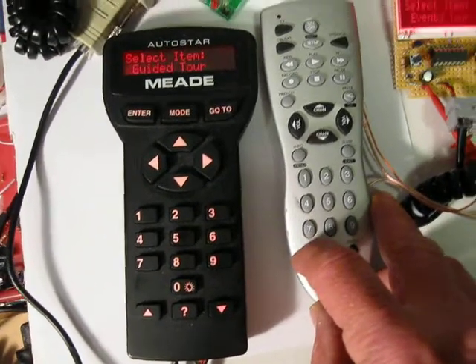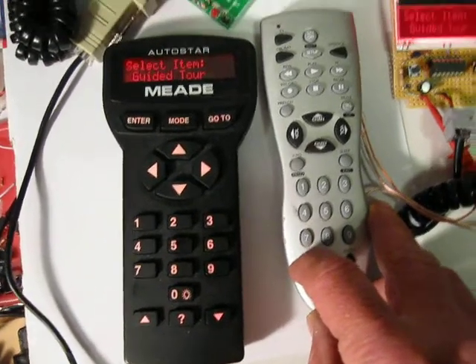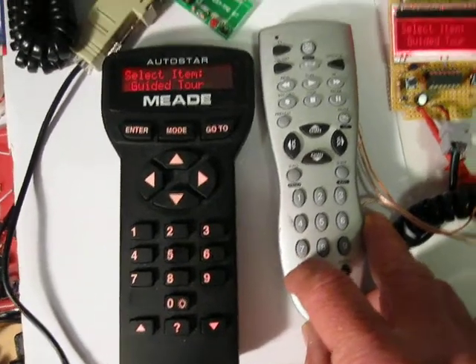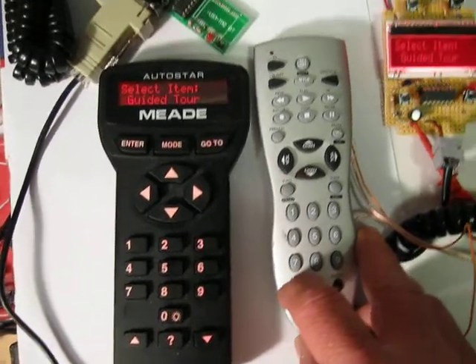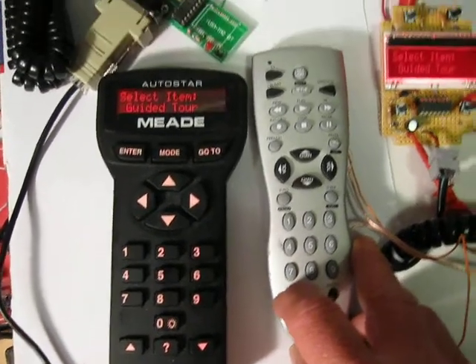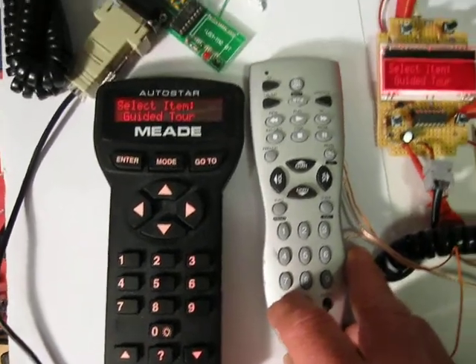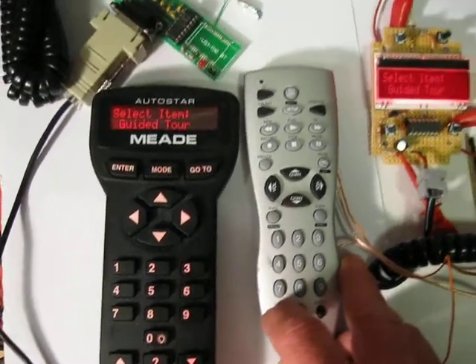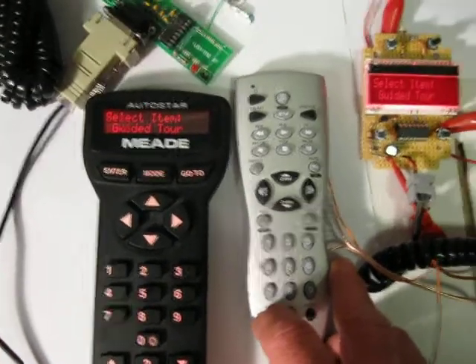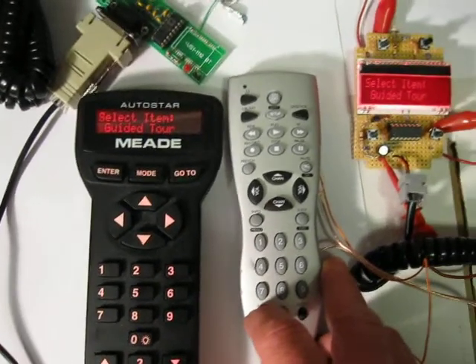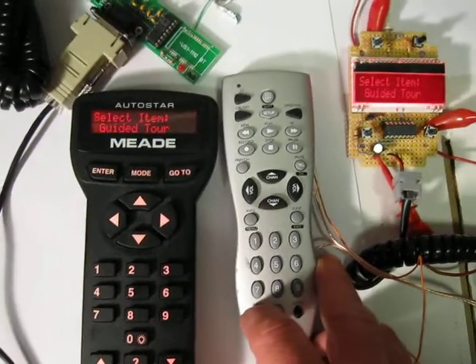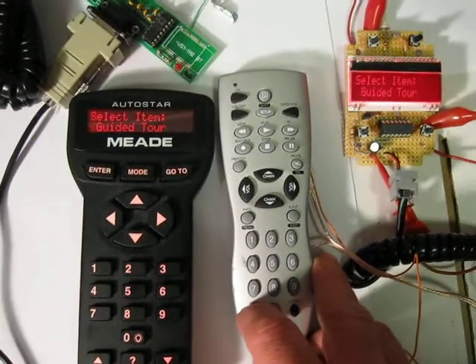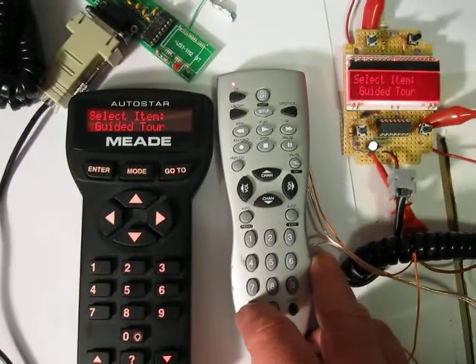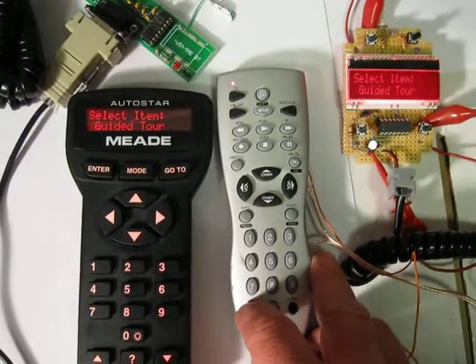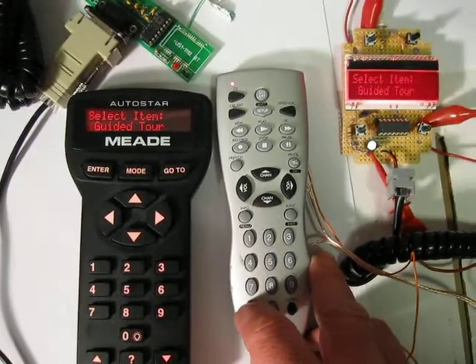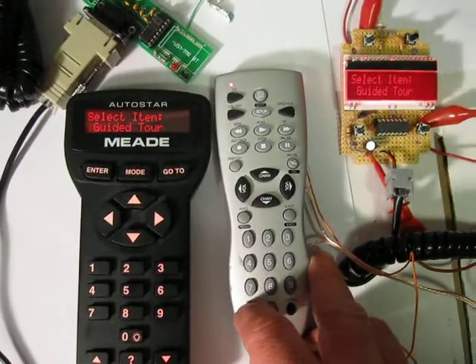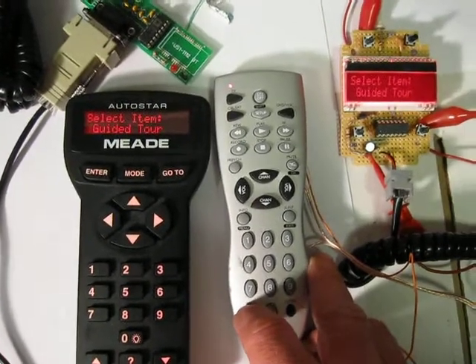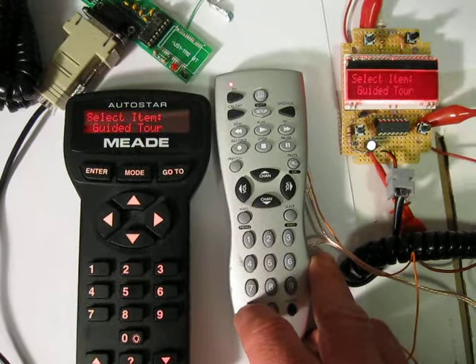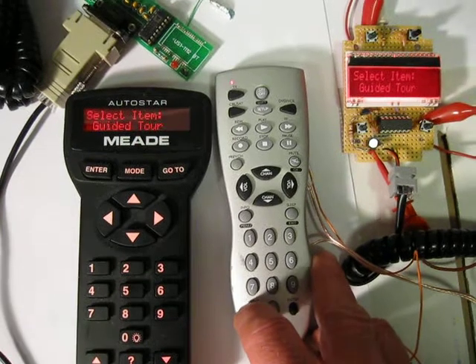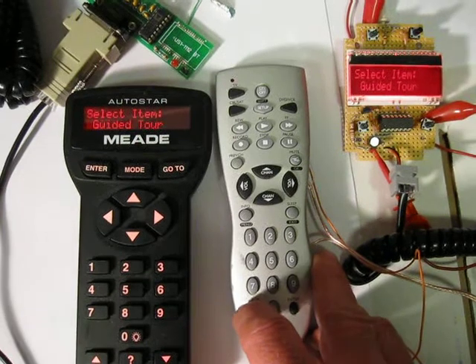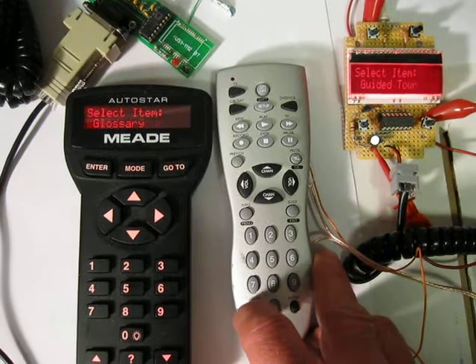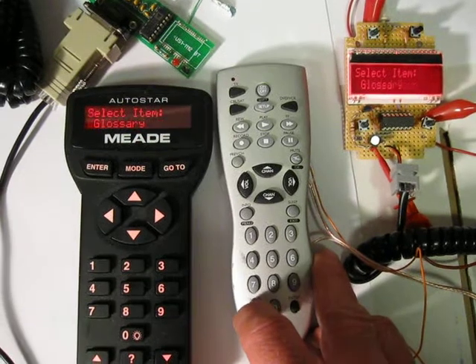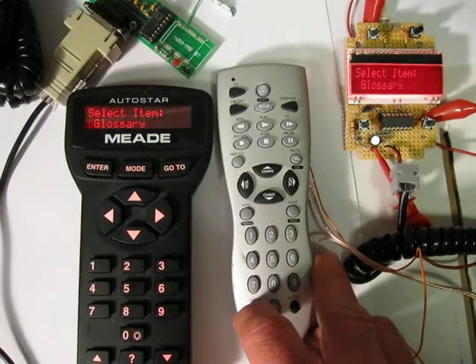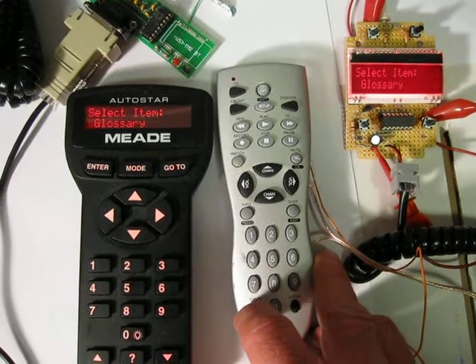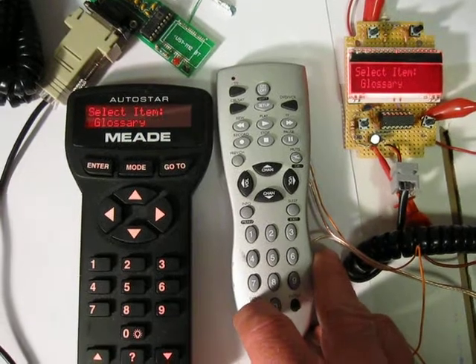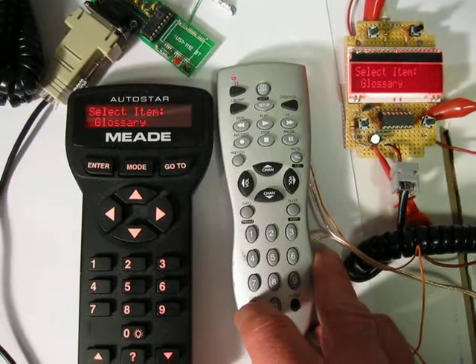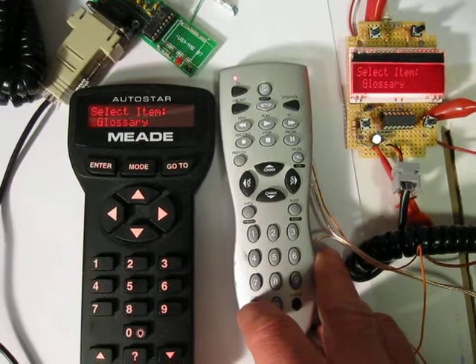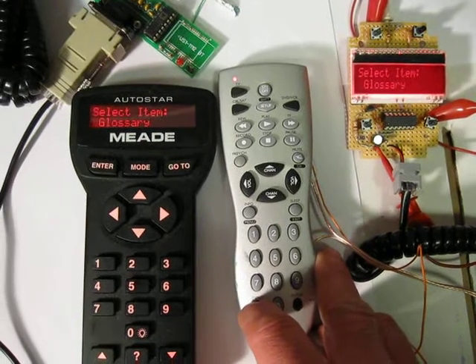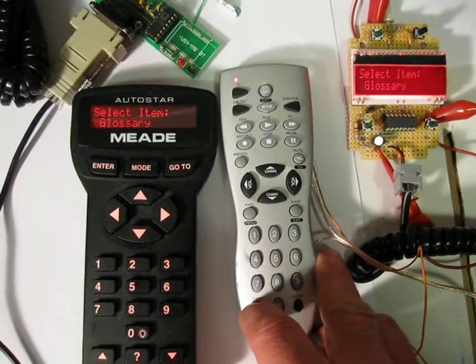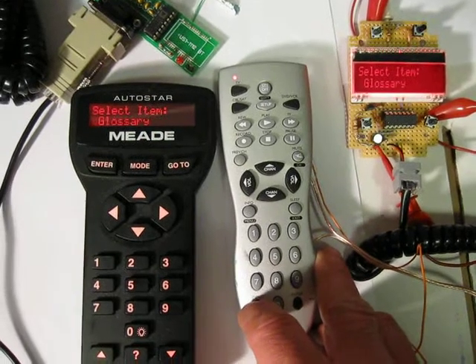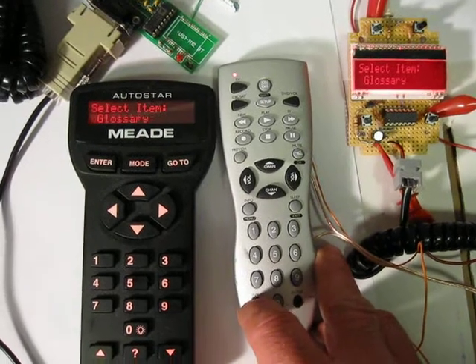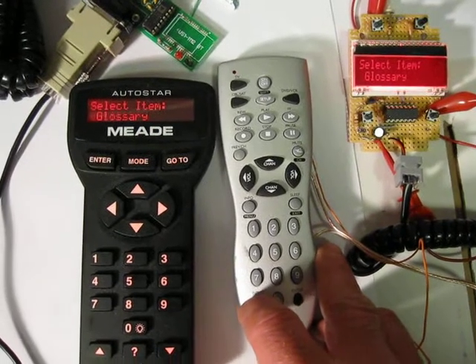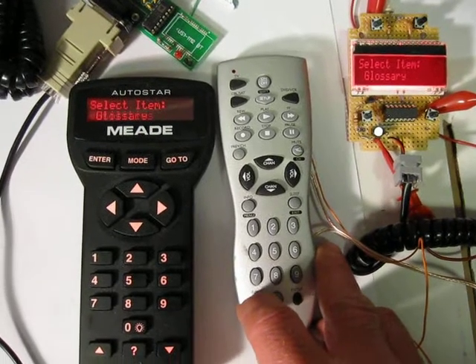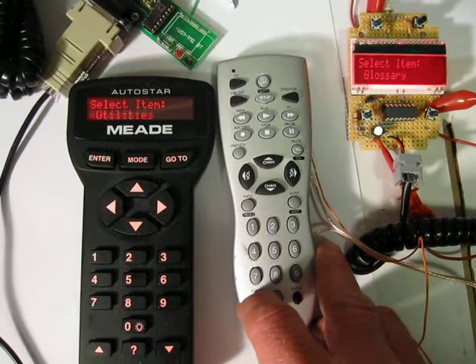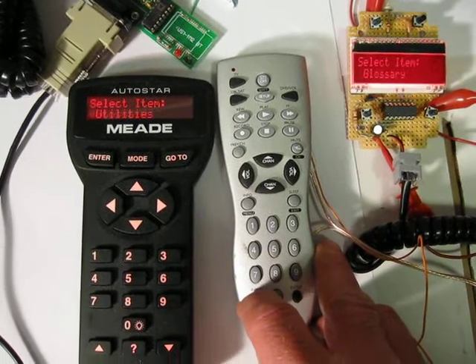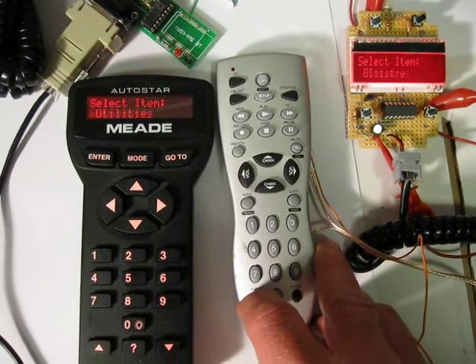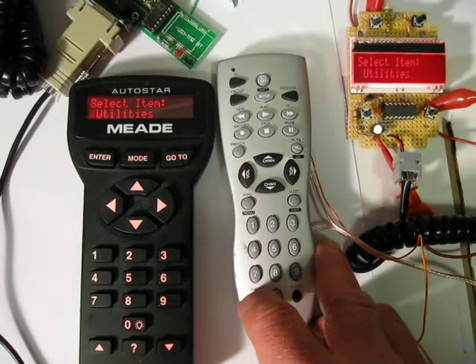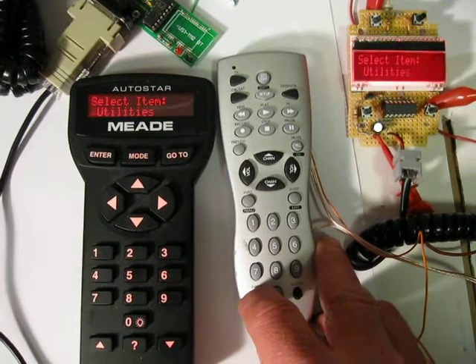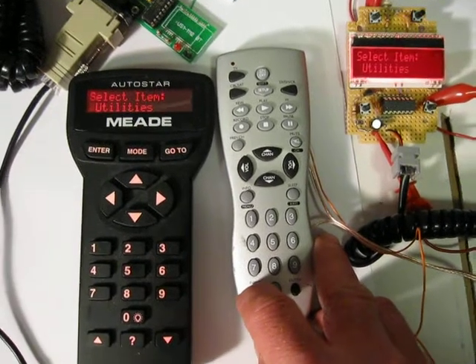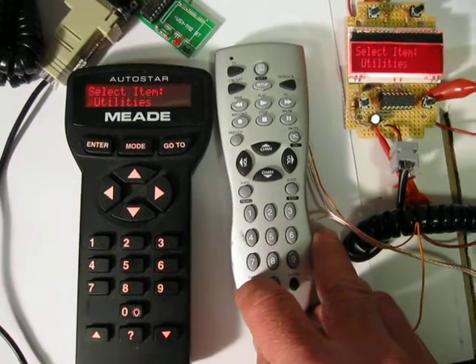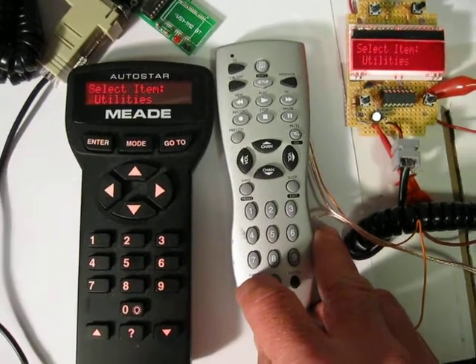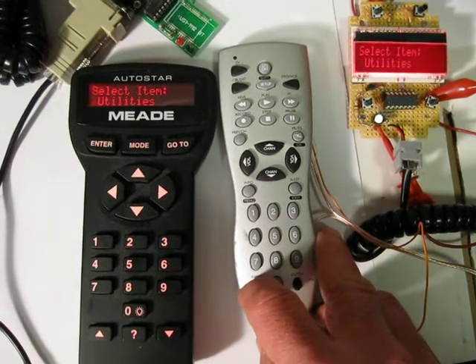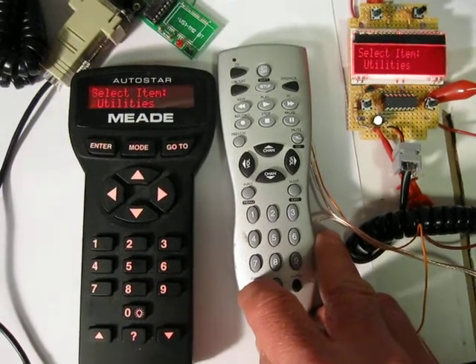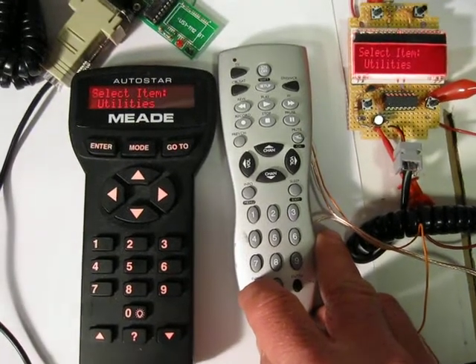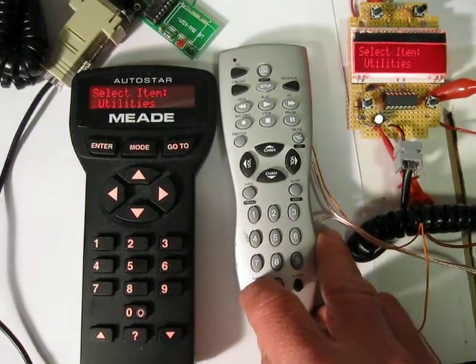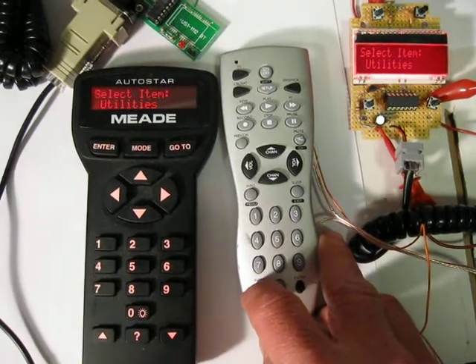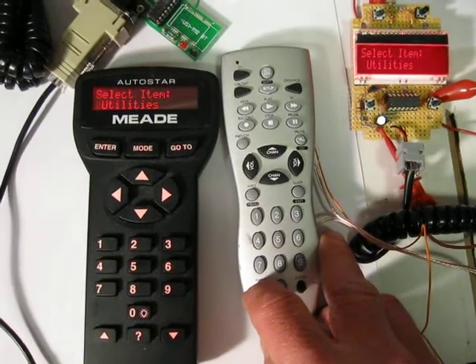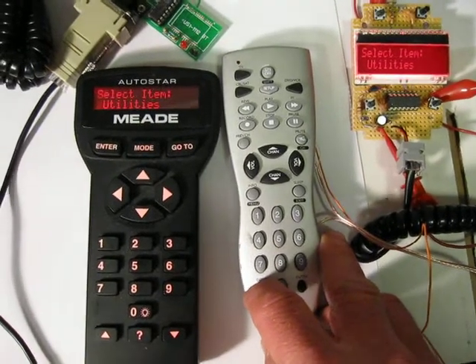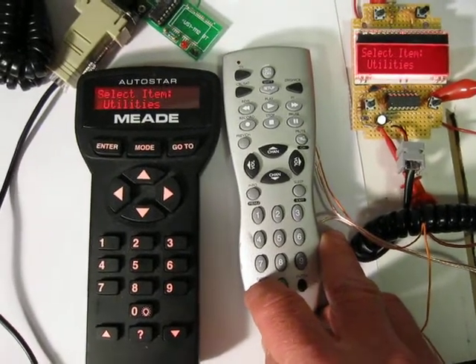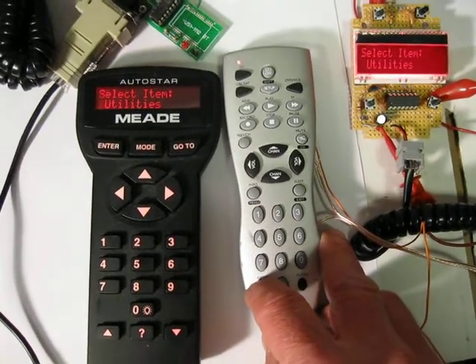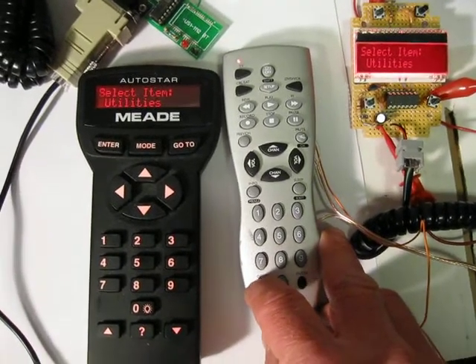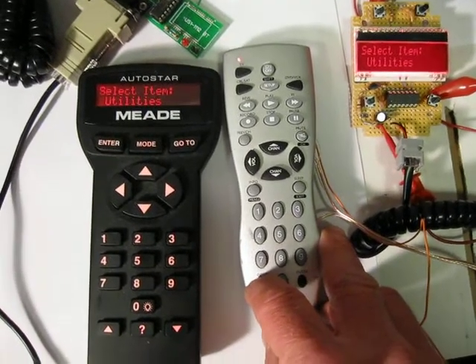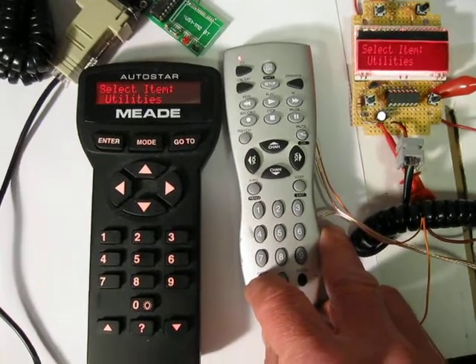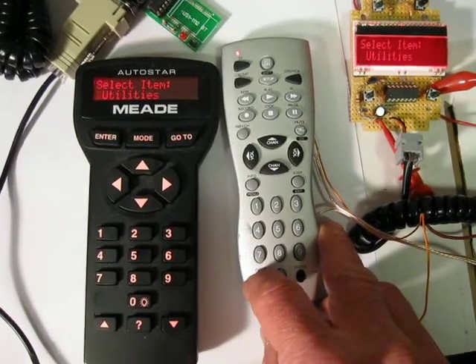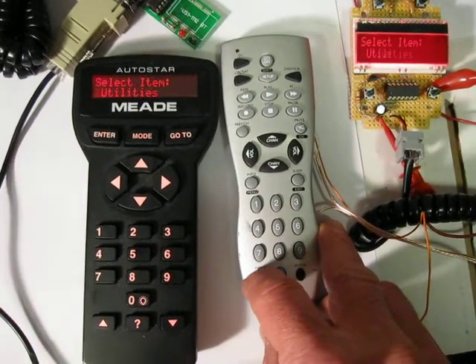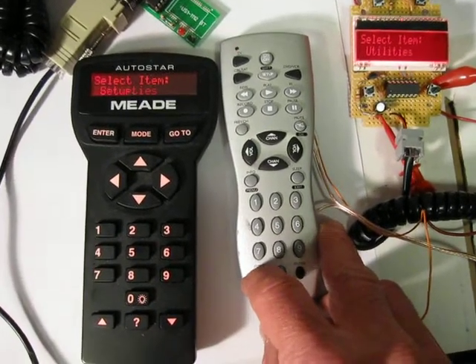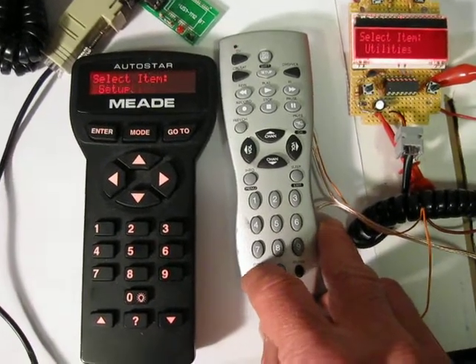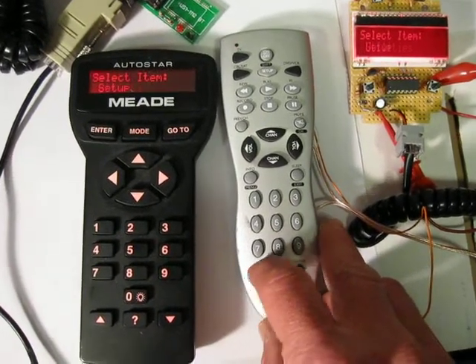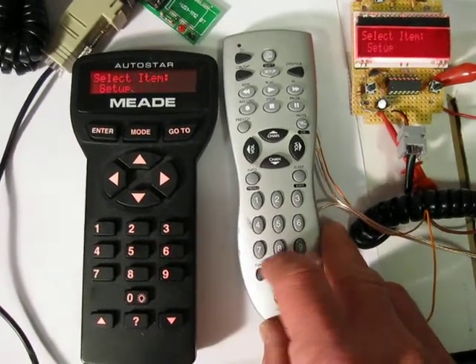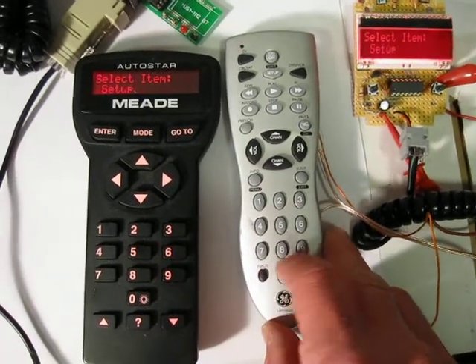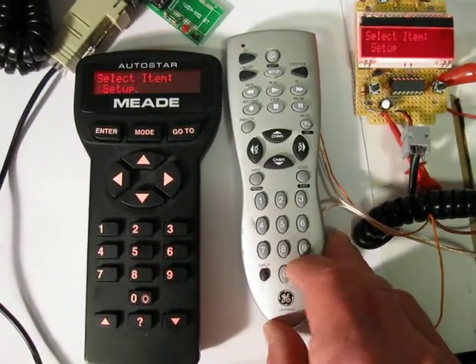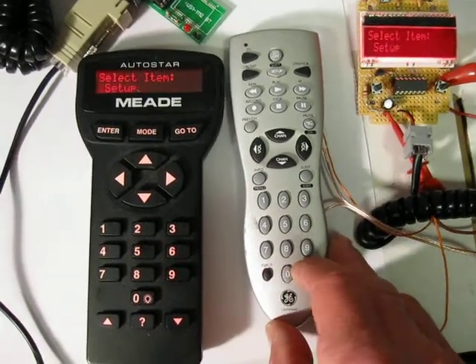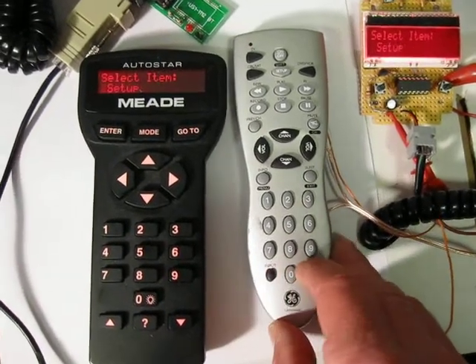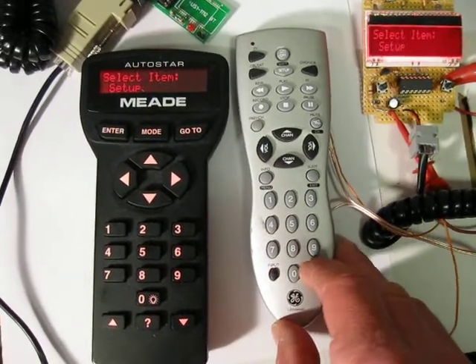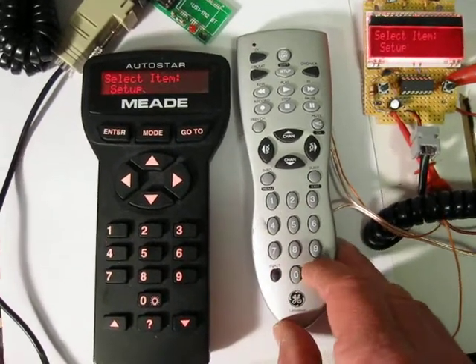Down here we have the scroll up keys. You can see the two displays changing. And we've got utilities set up.